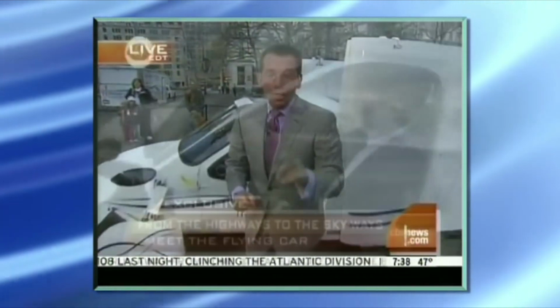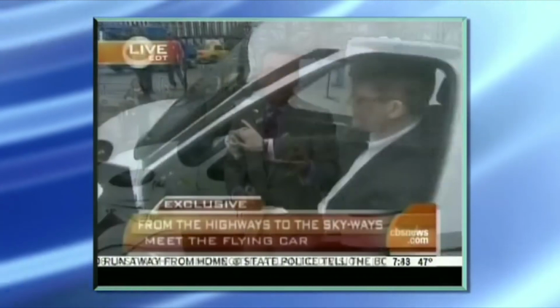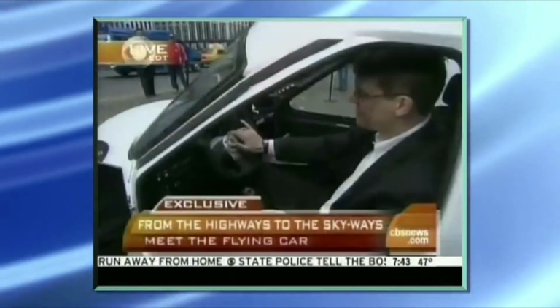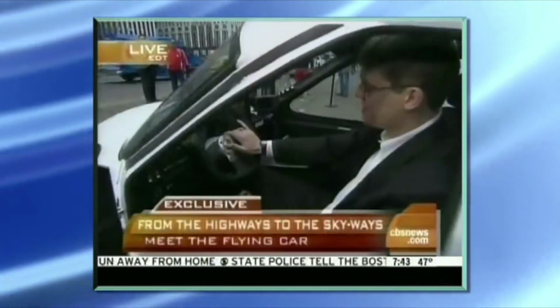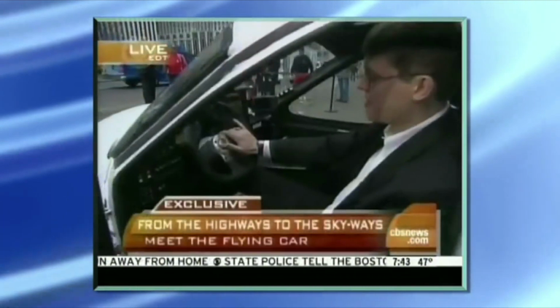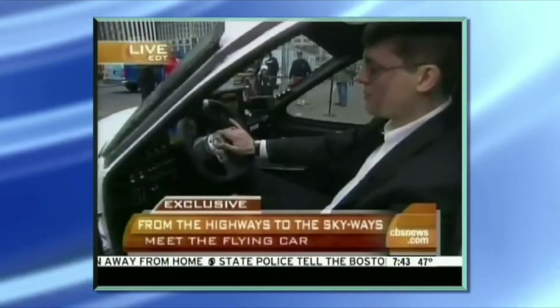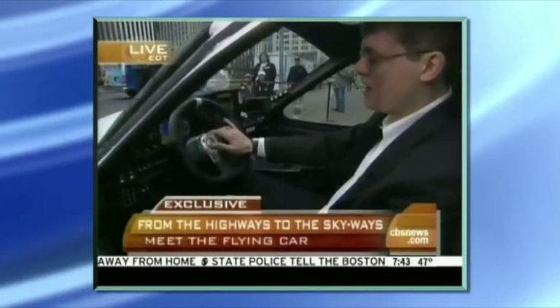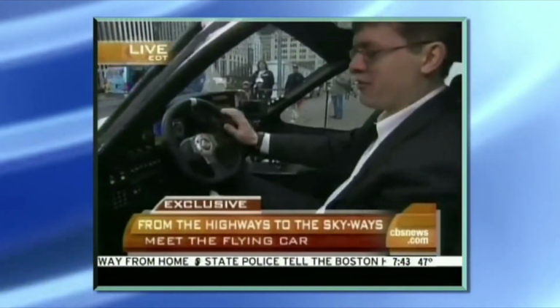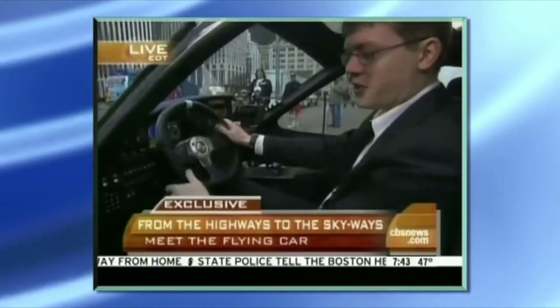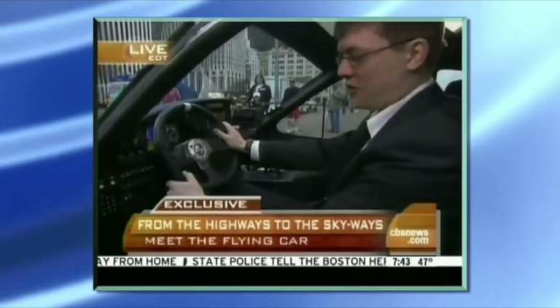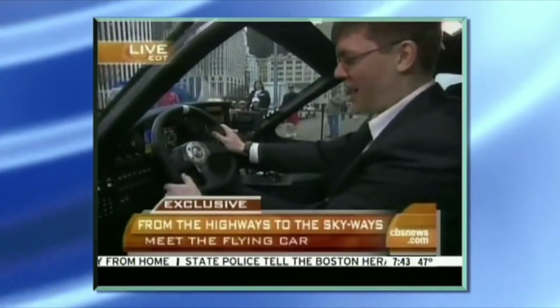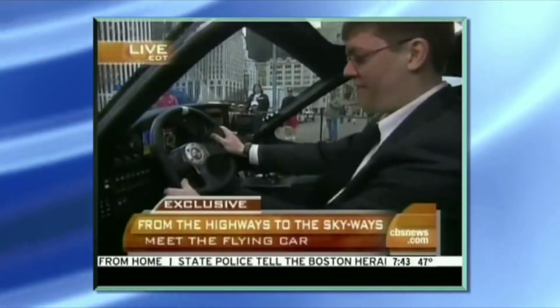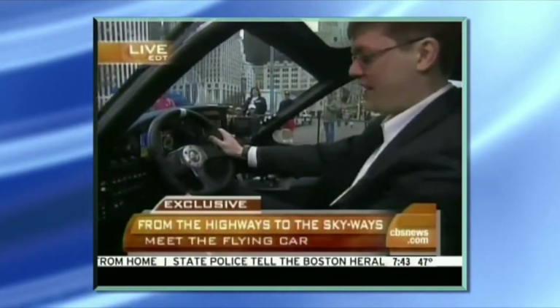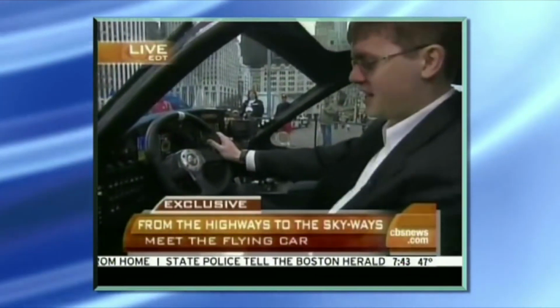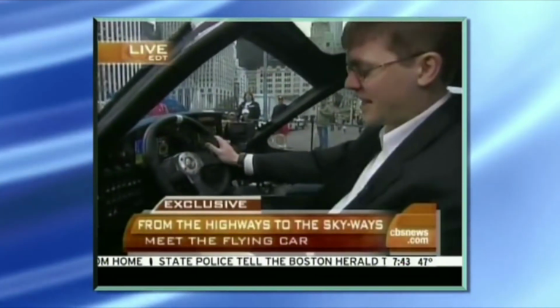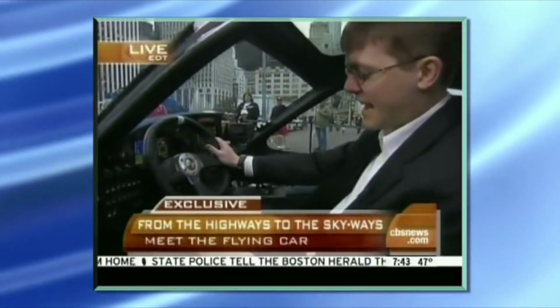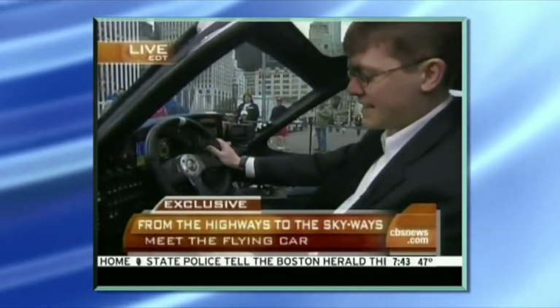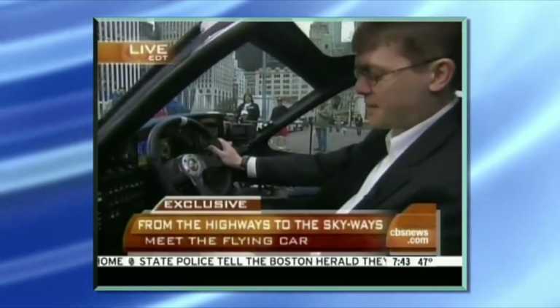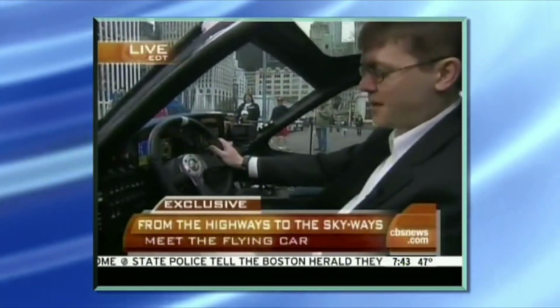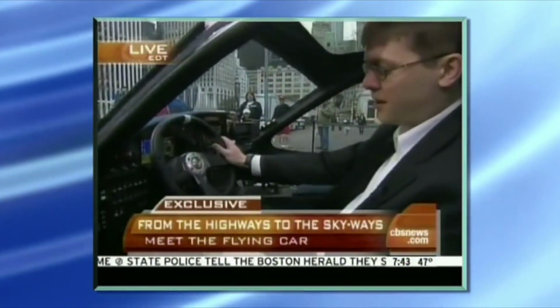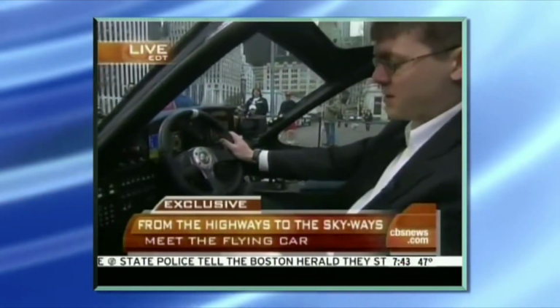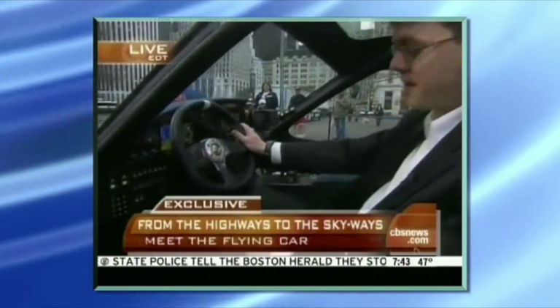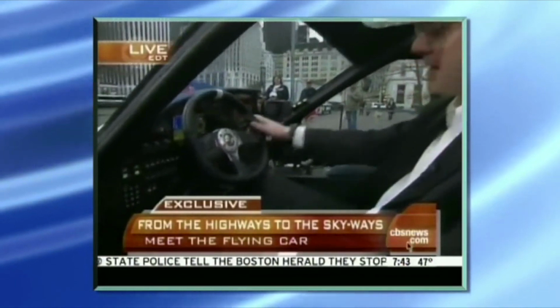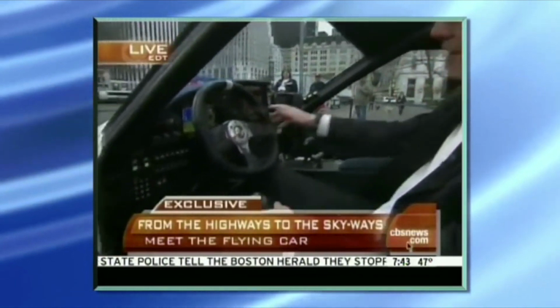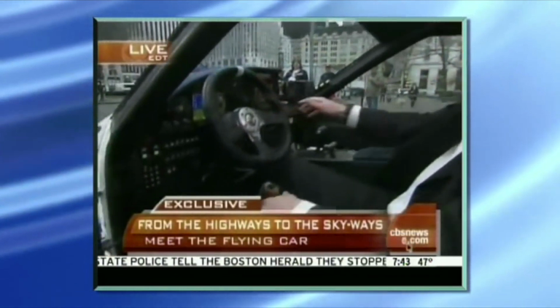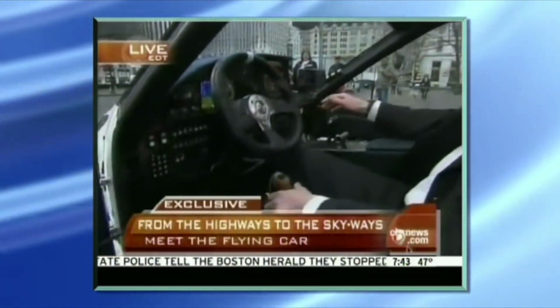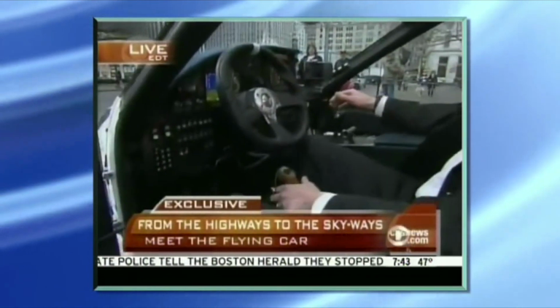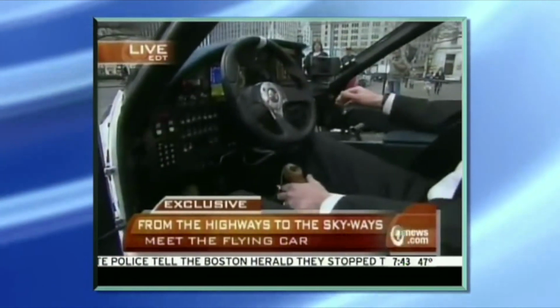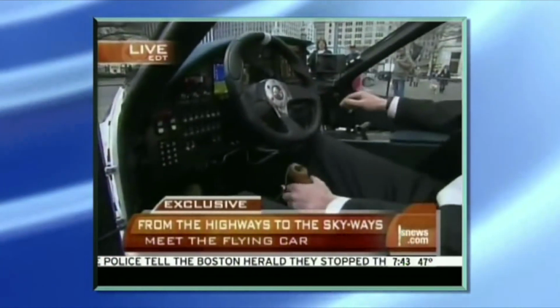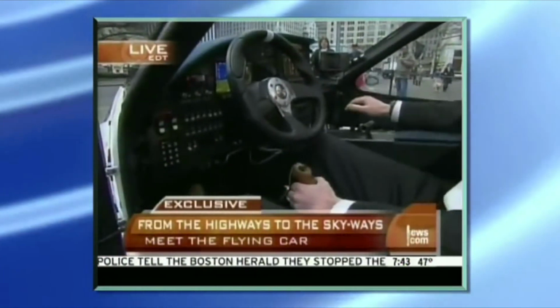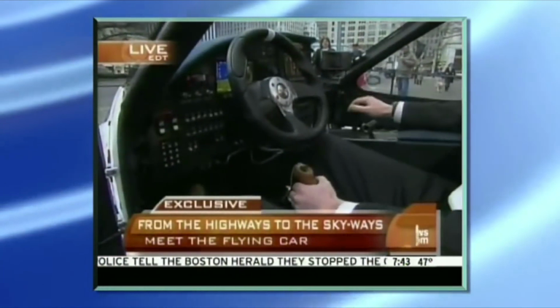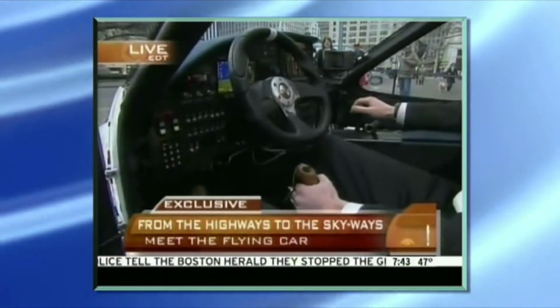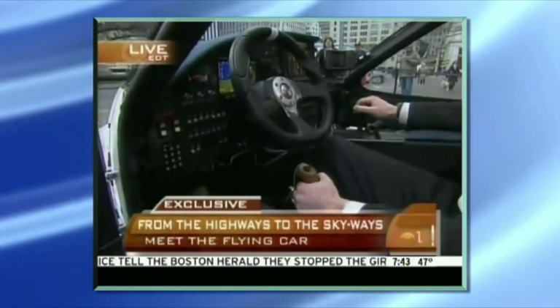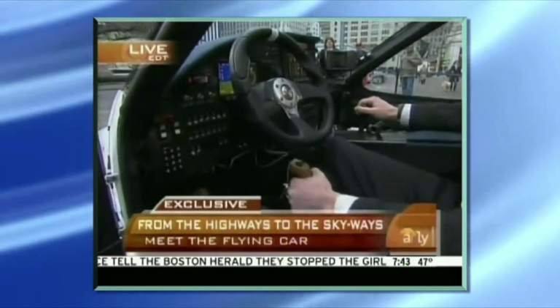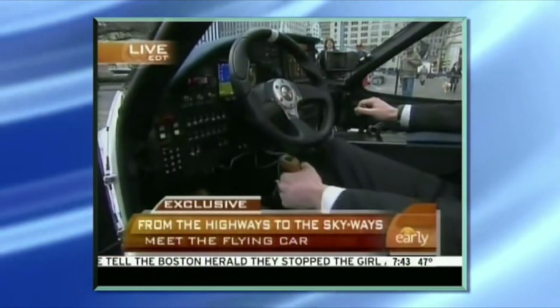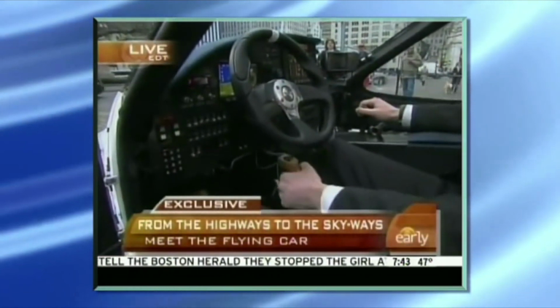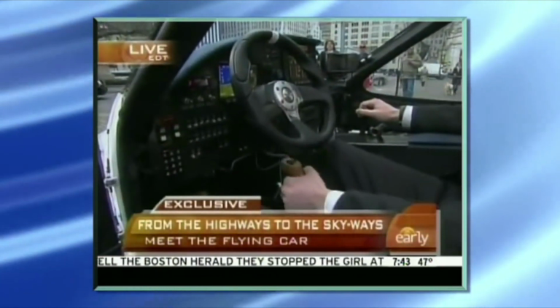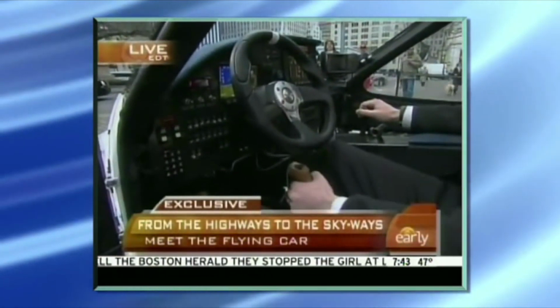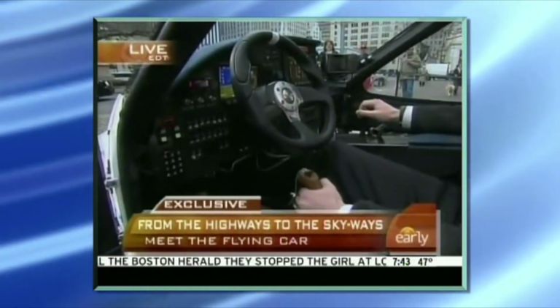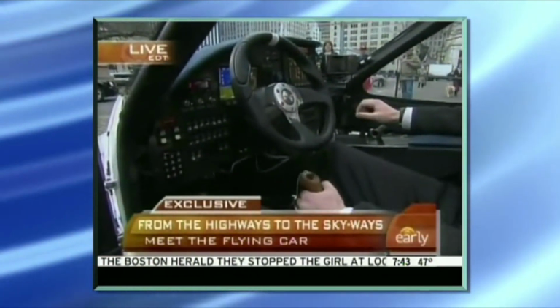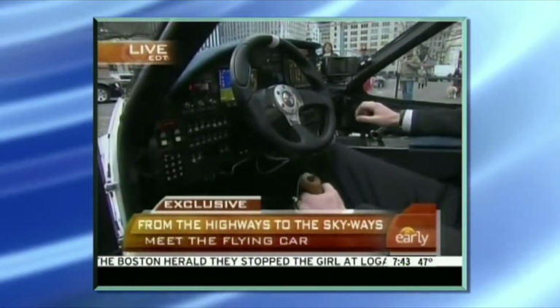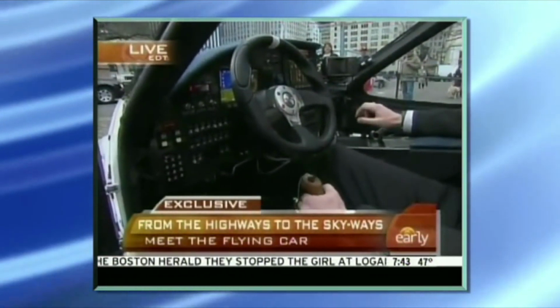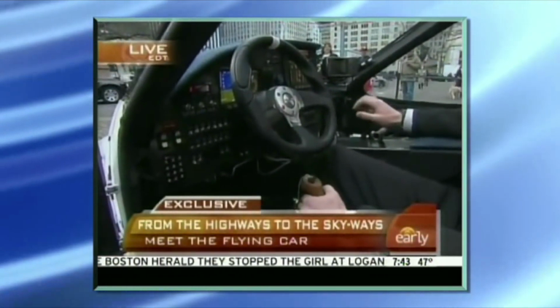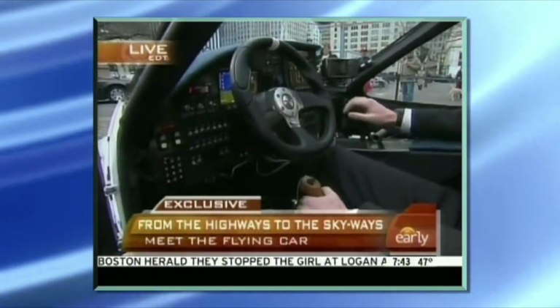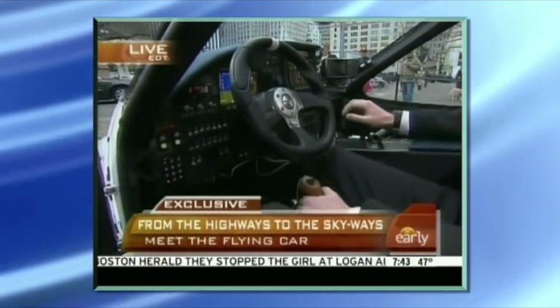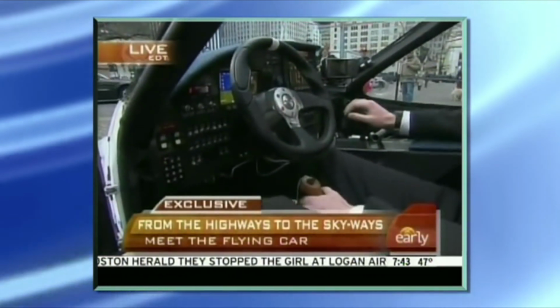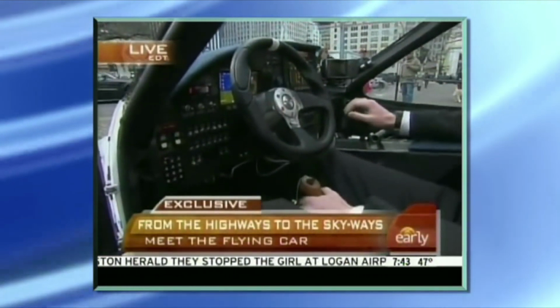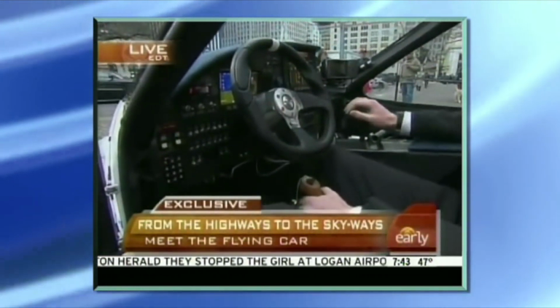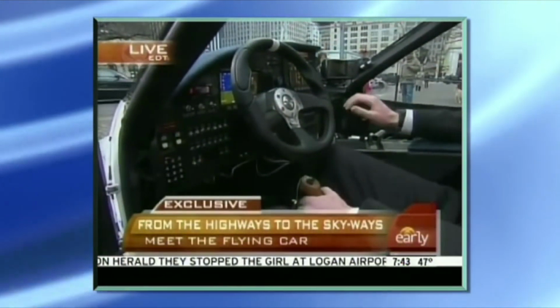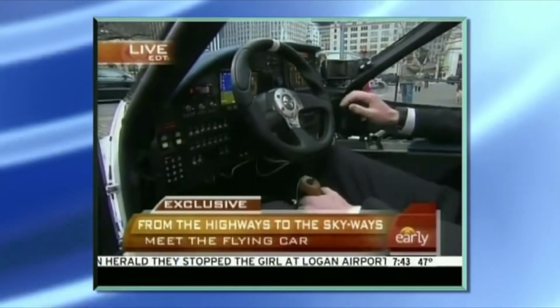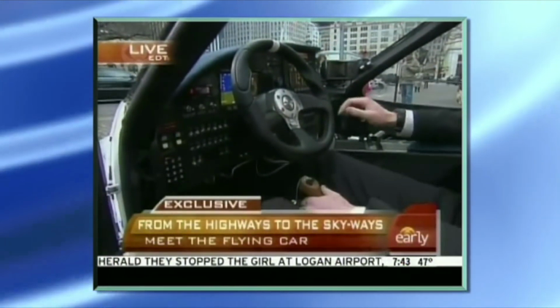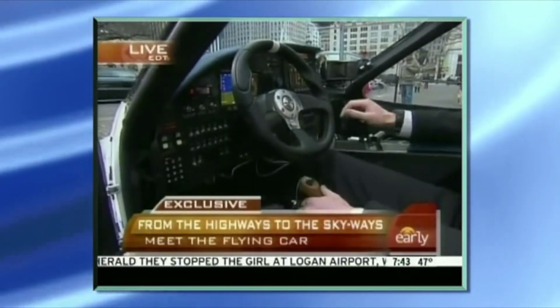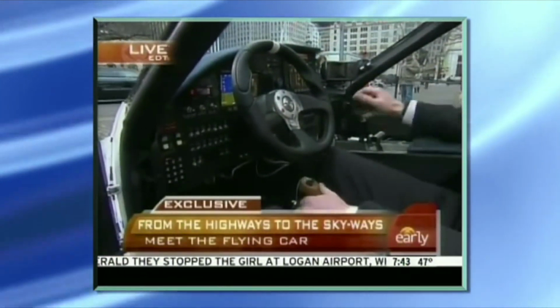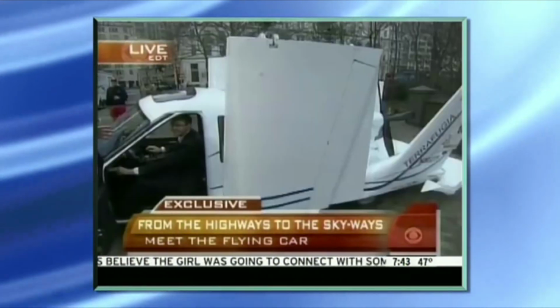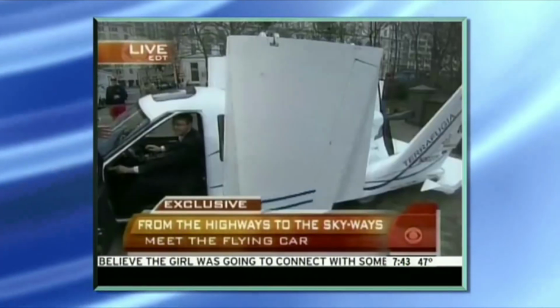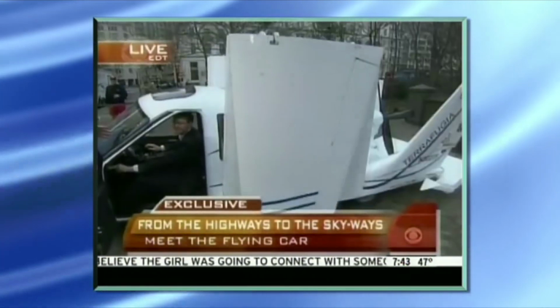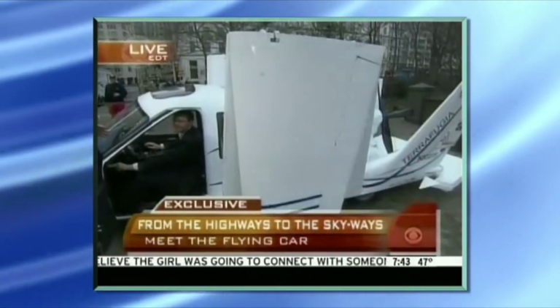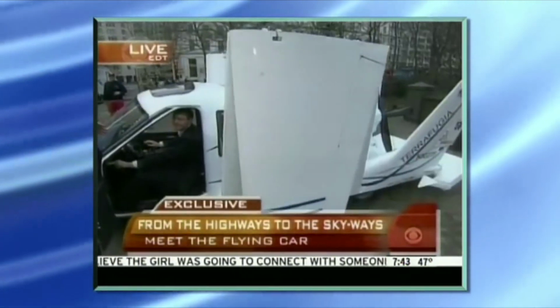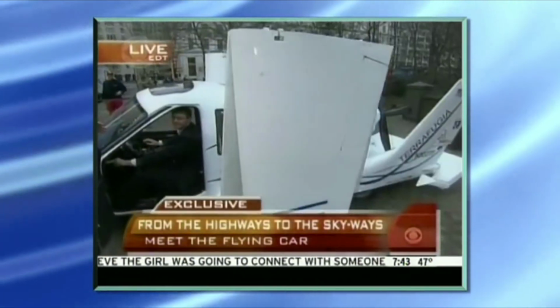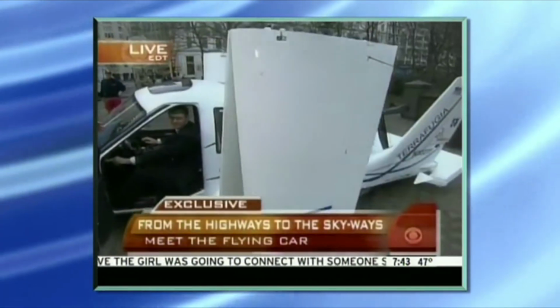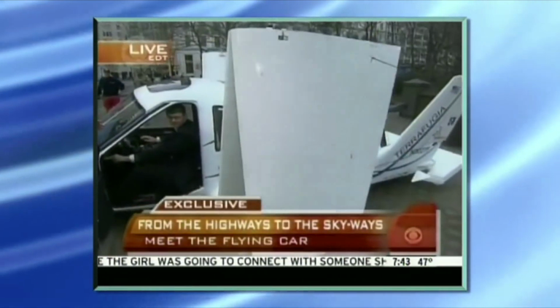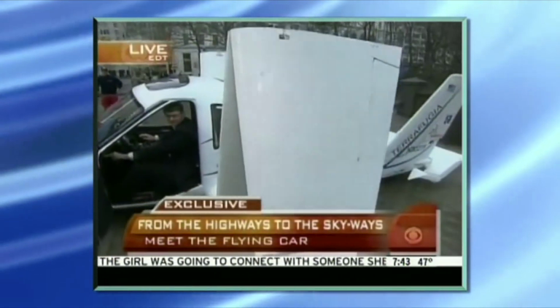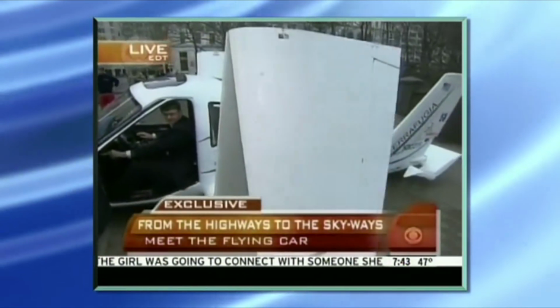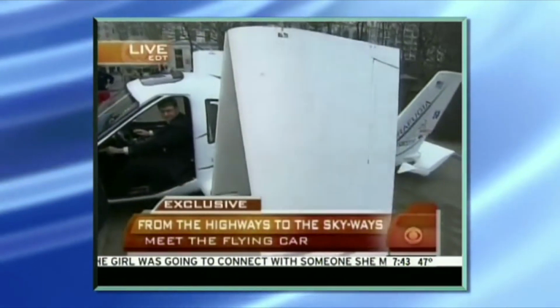We've got a steering wheel for driving, a gas pedal, a brake pedal. Then for flying, we've got a control stick, rudder pedals. Look at that!